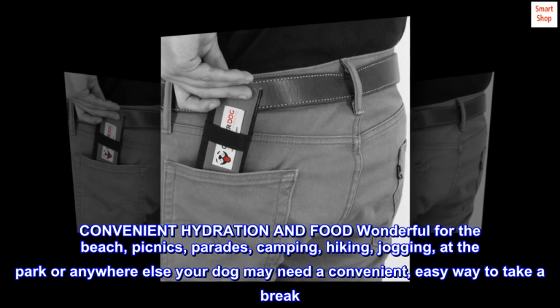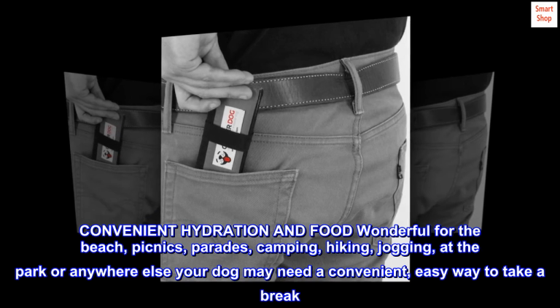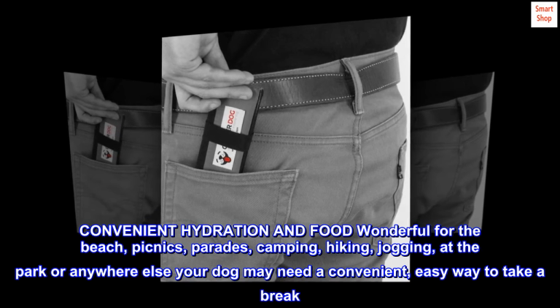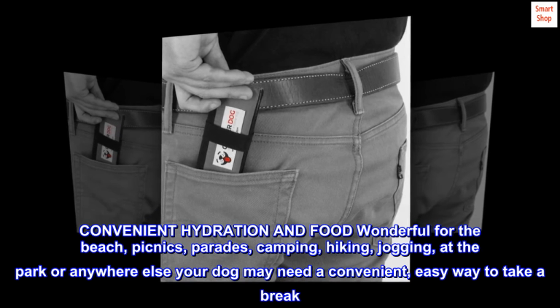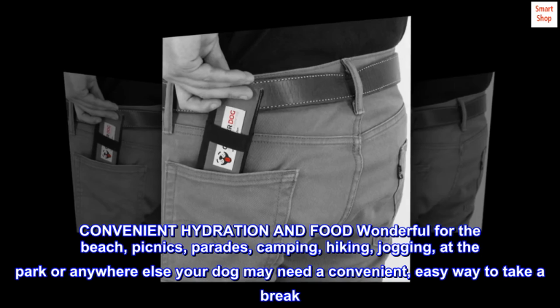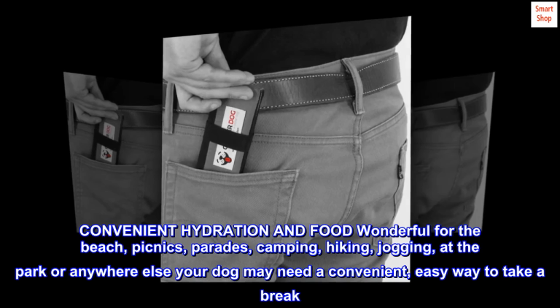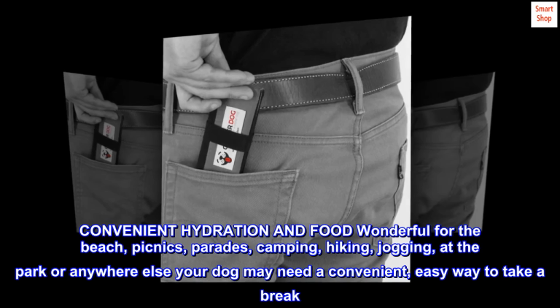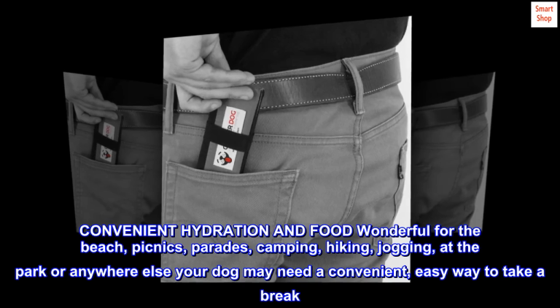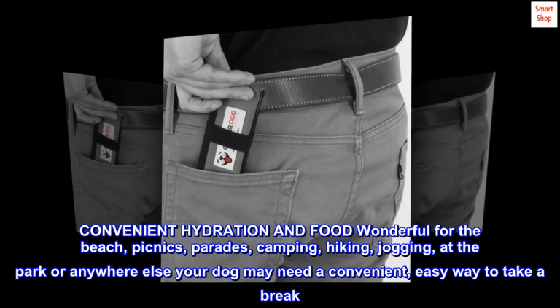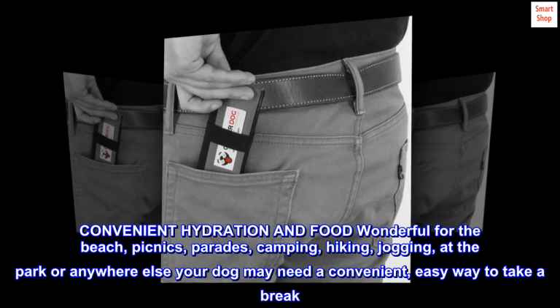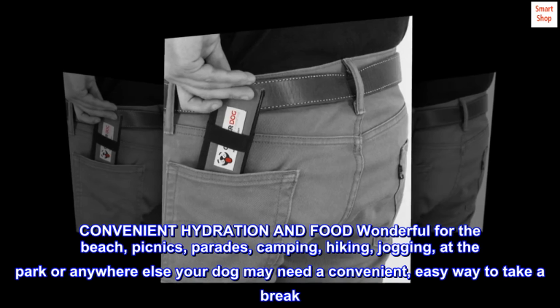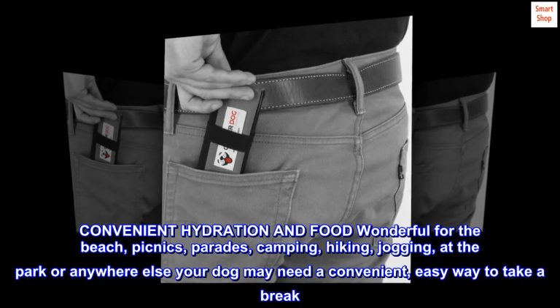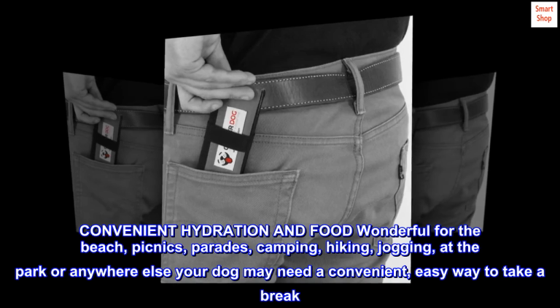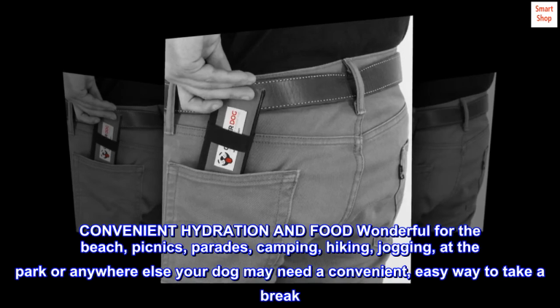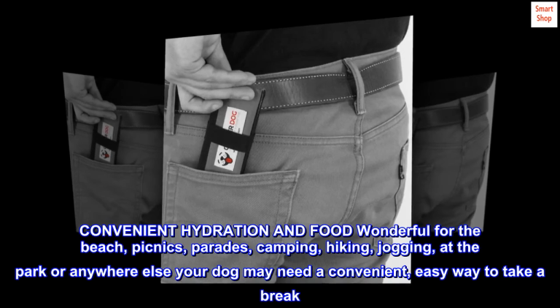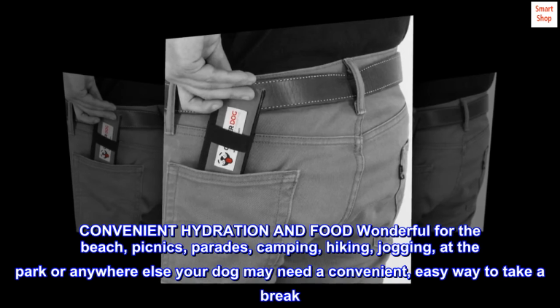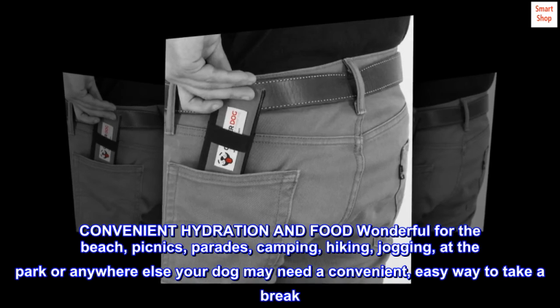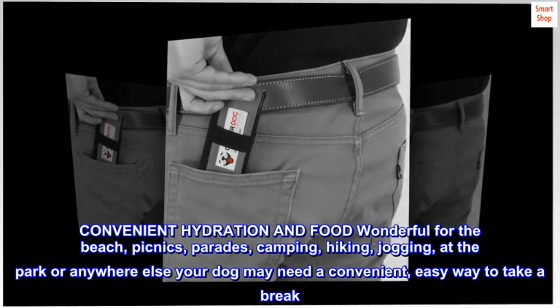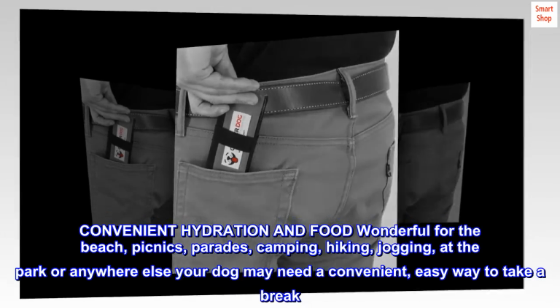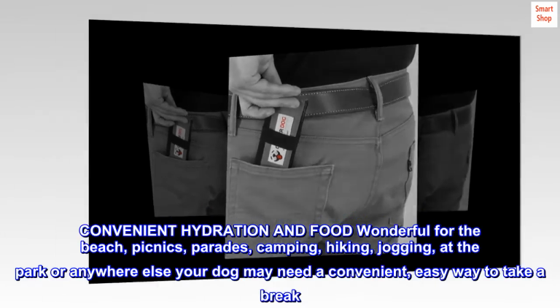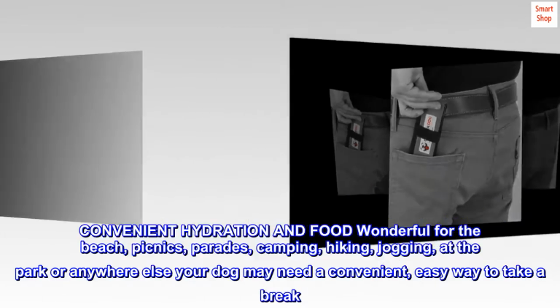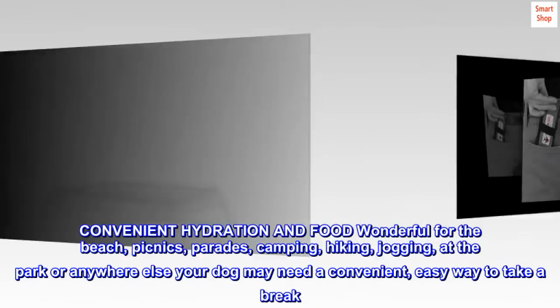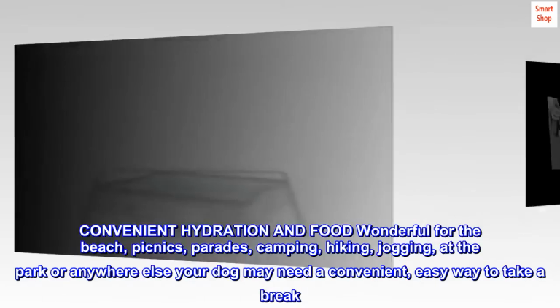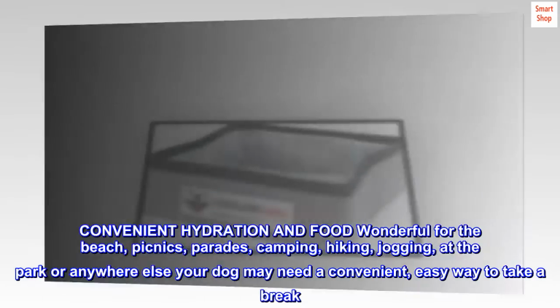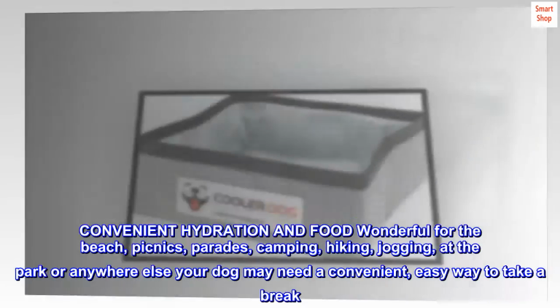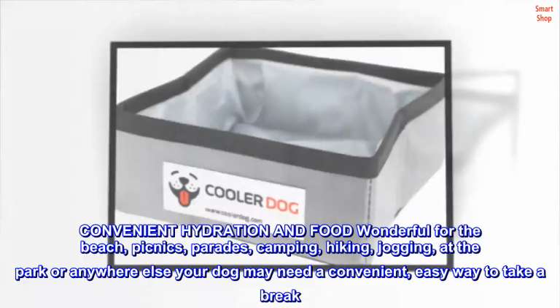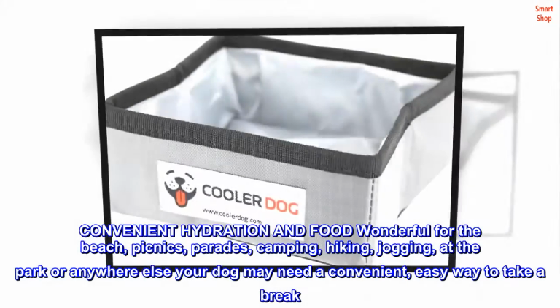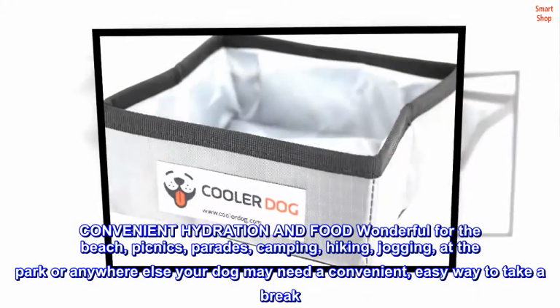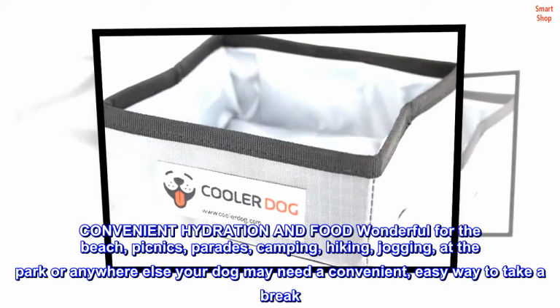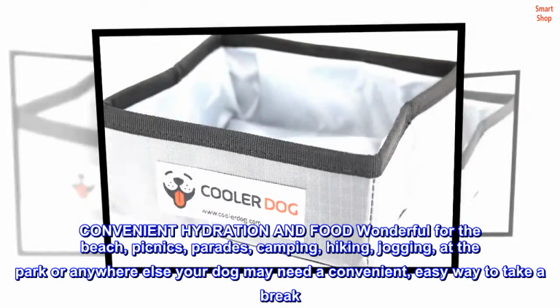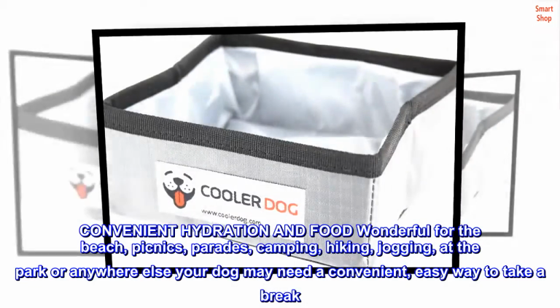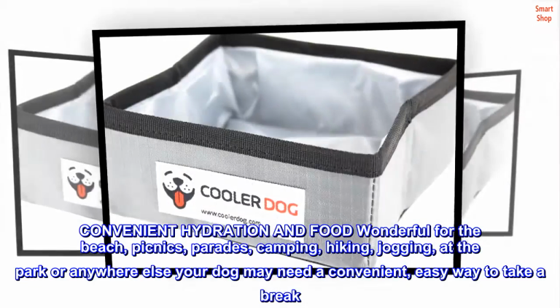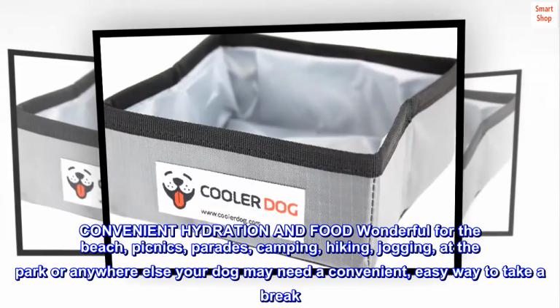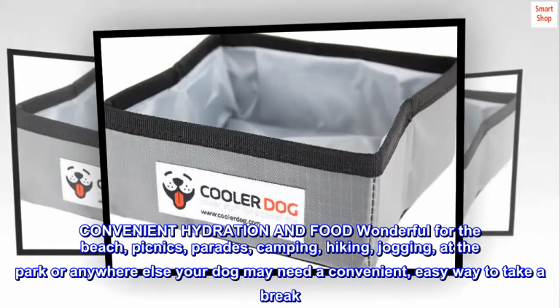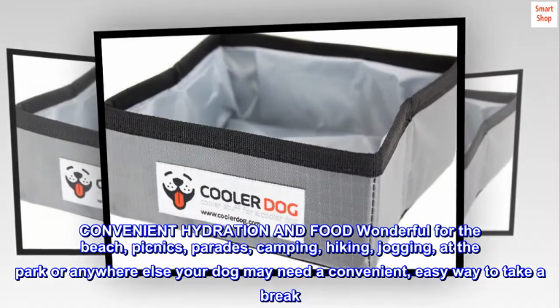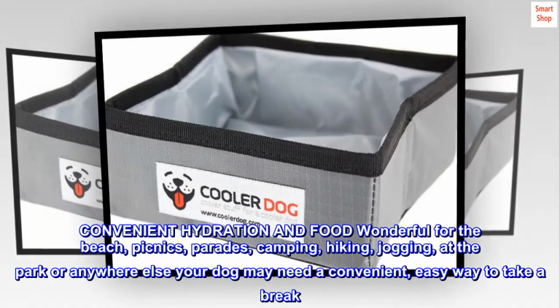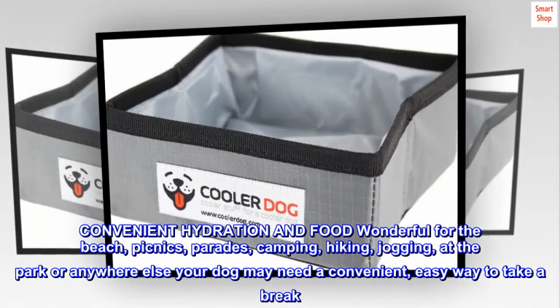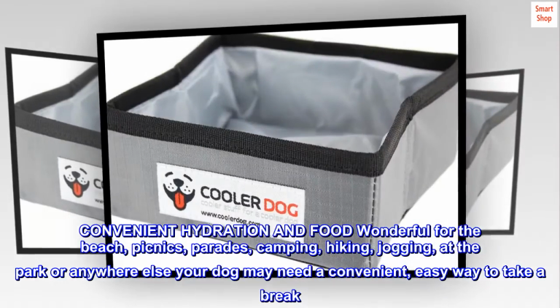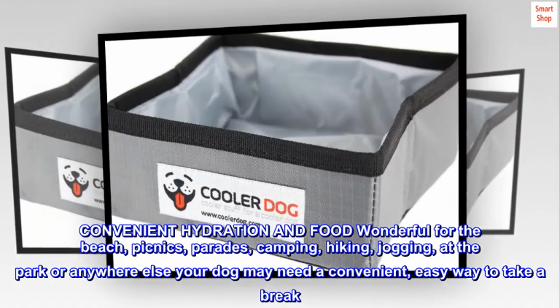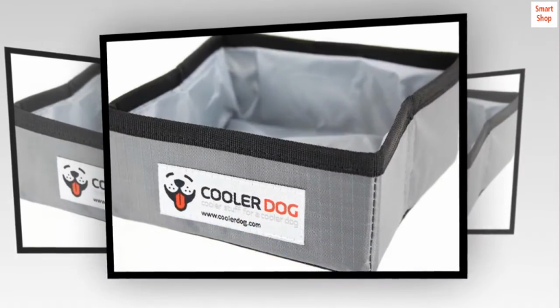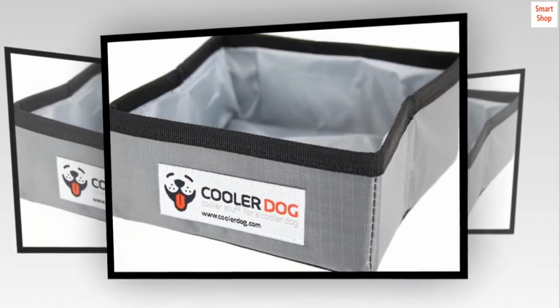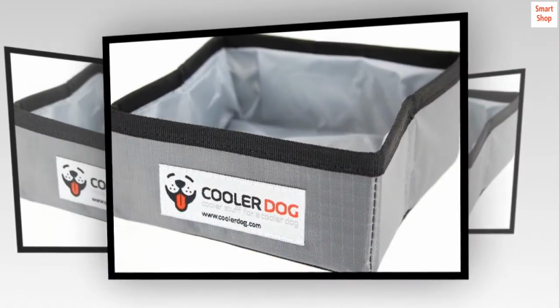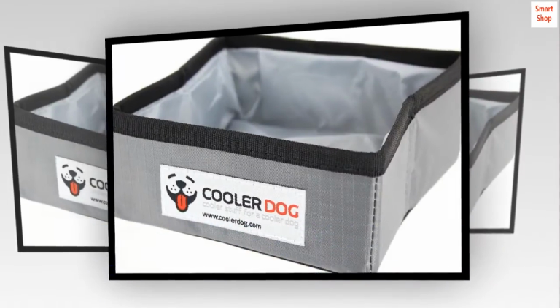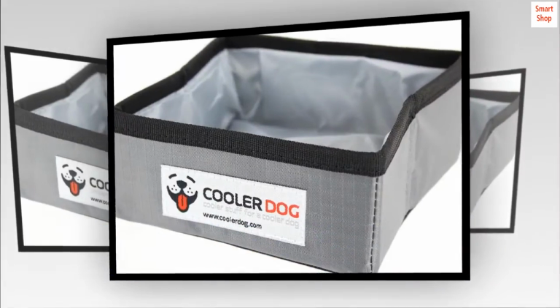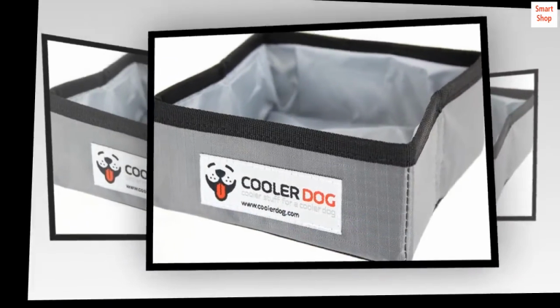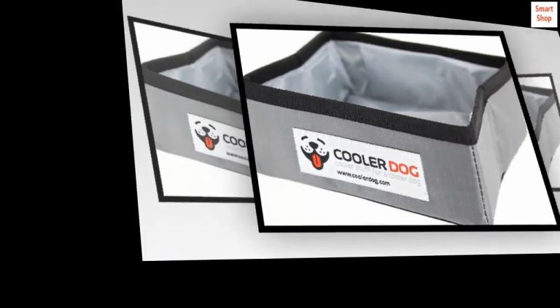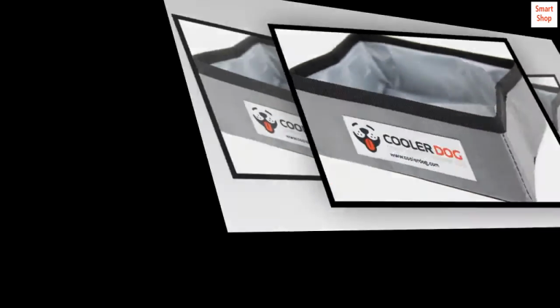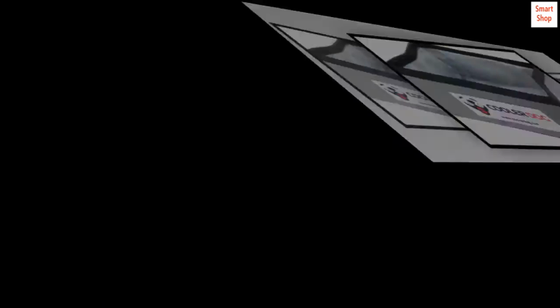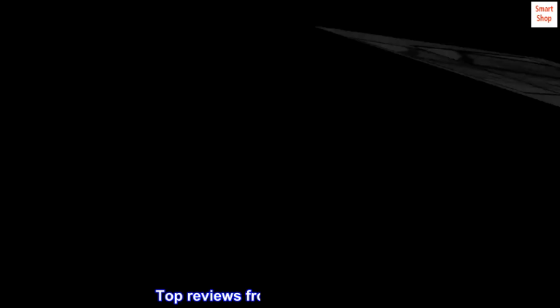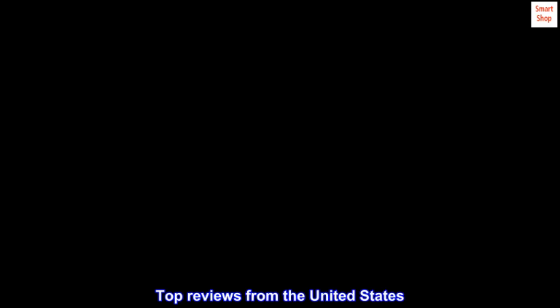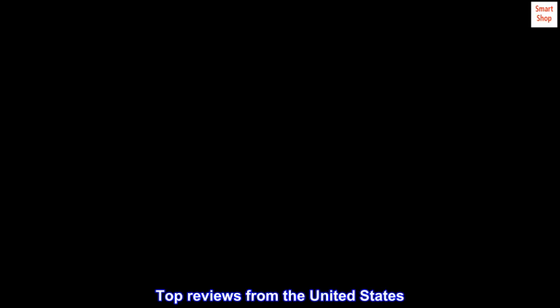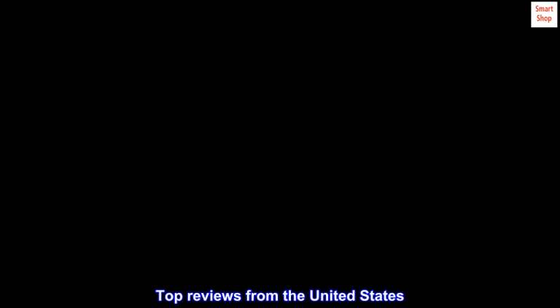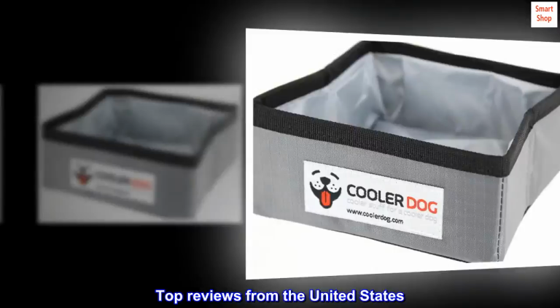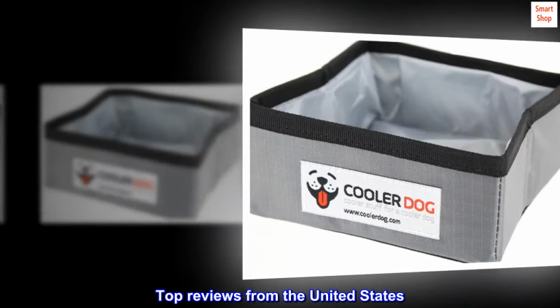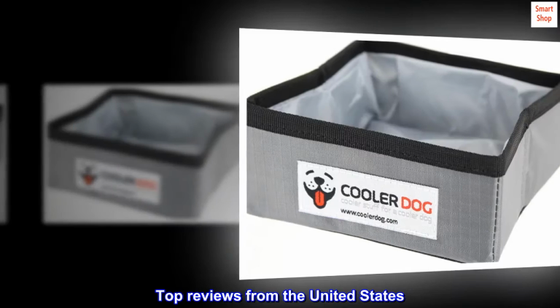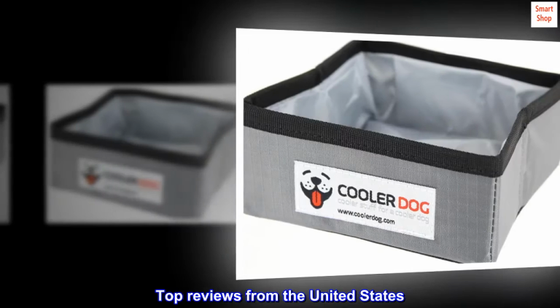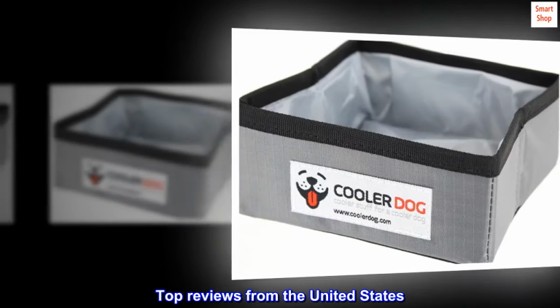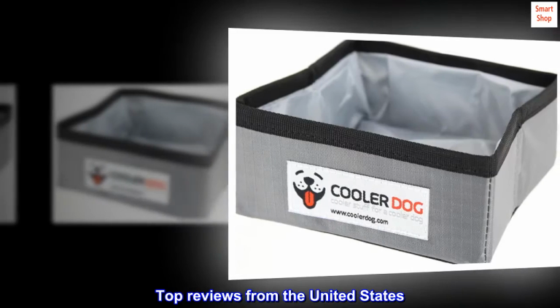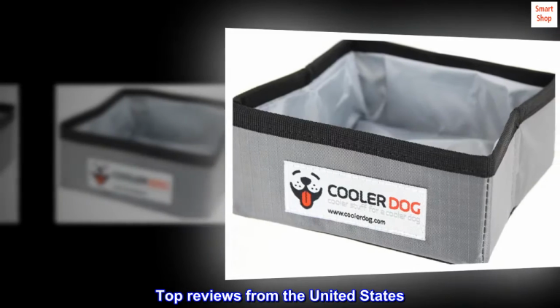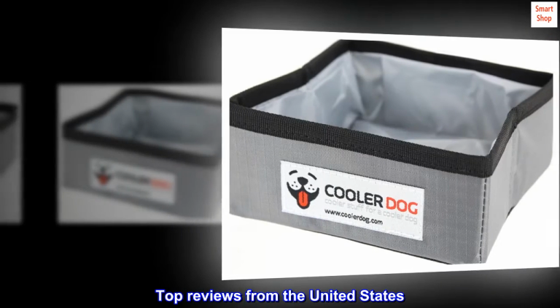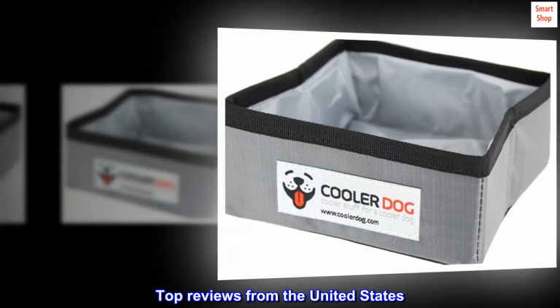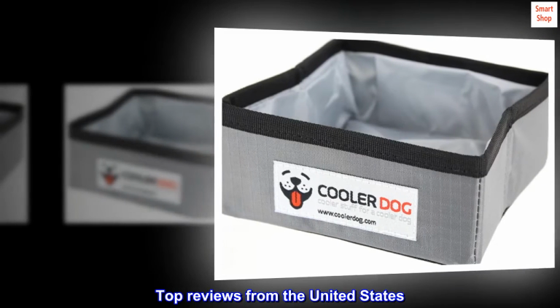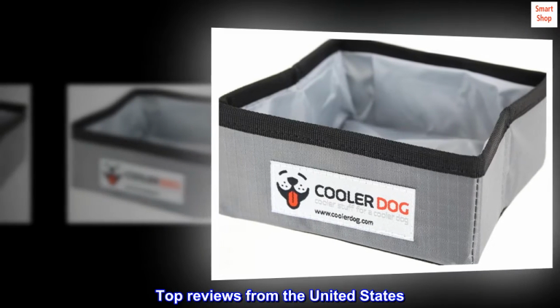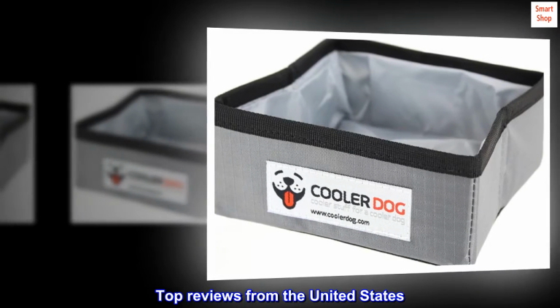Or anywhere else your dog may need a convenient, easy way to take a break. Top reviews from the United States.